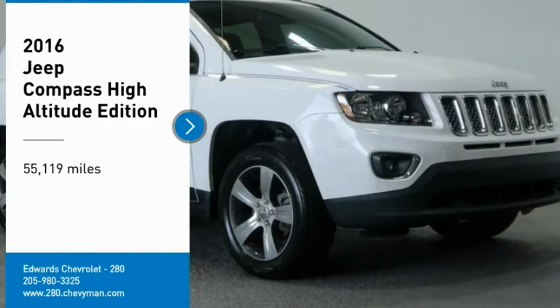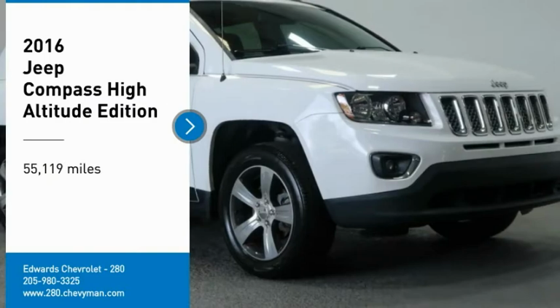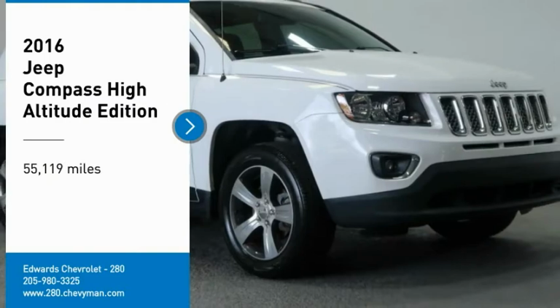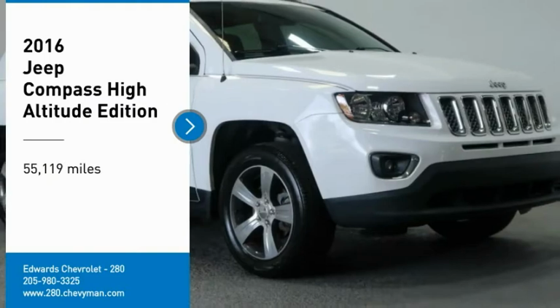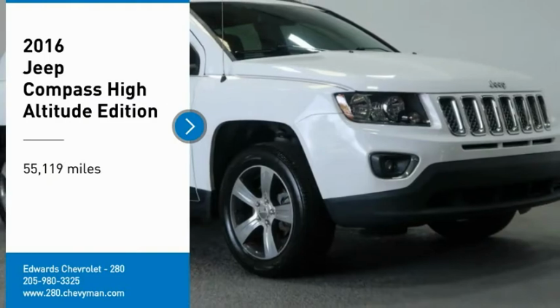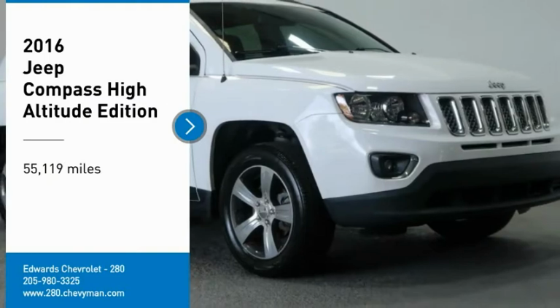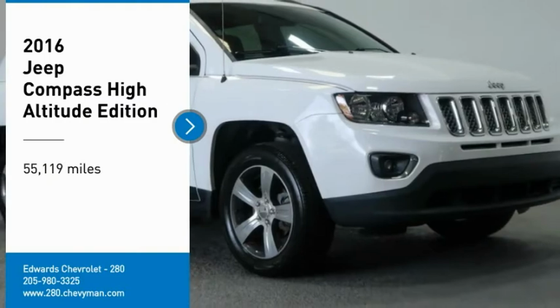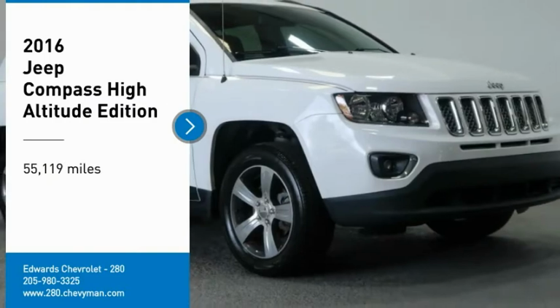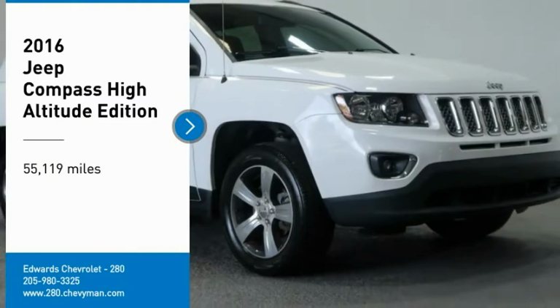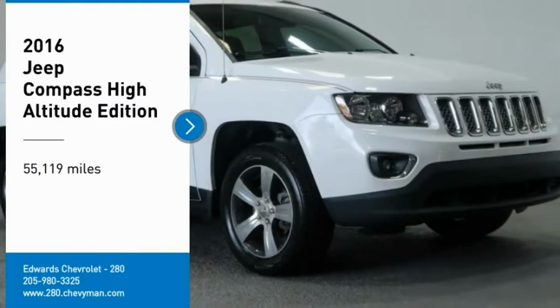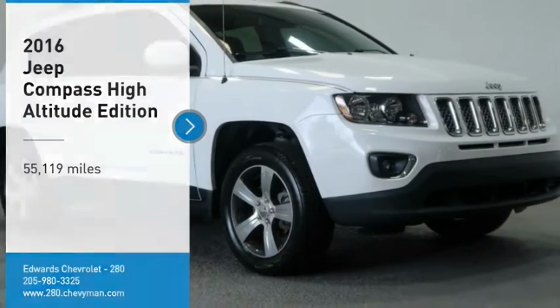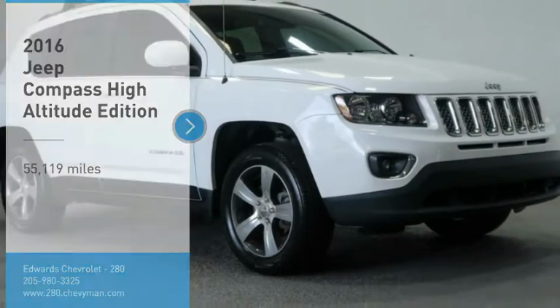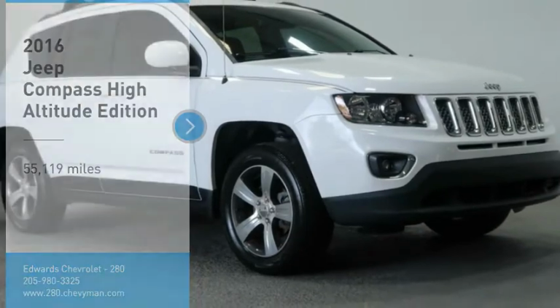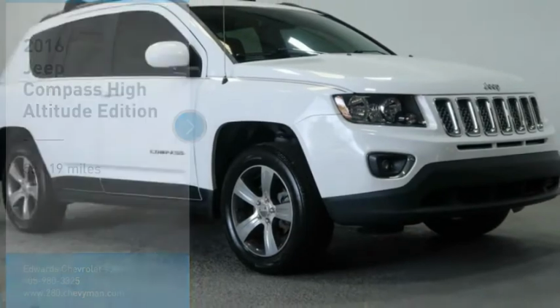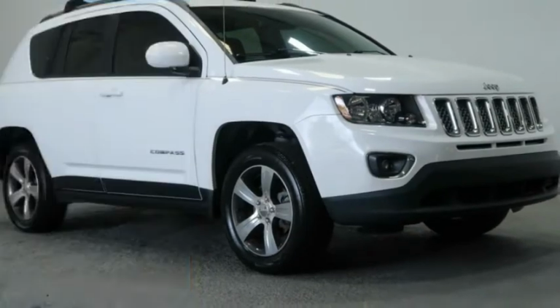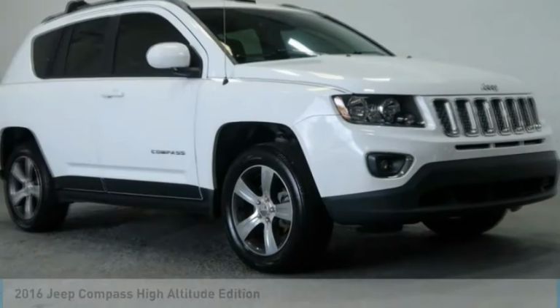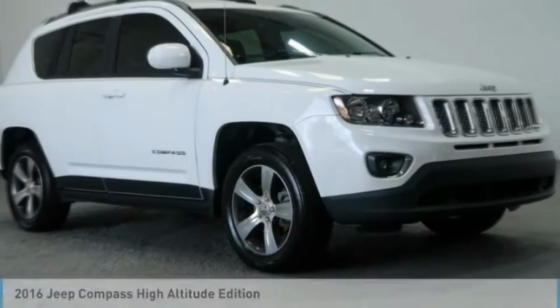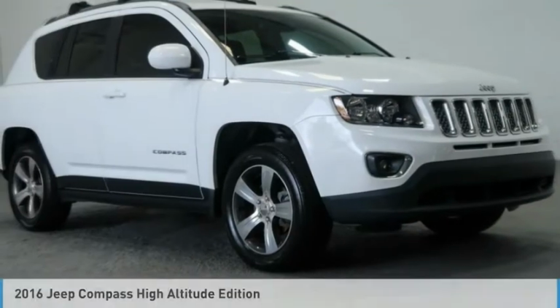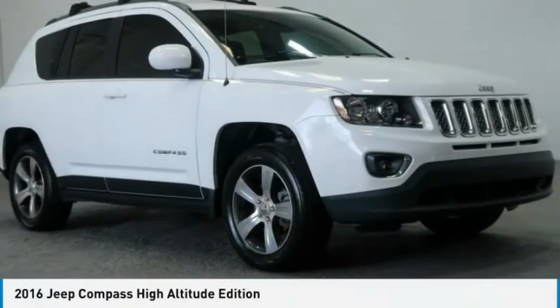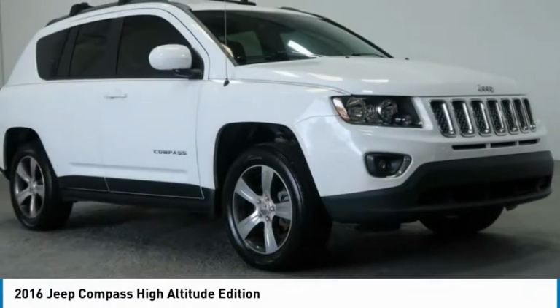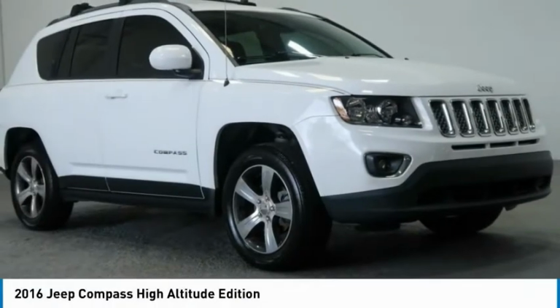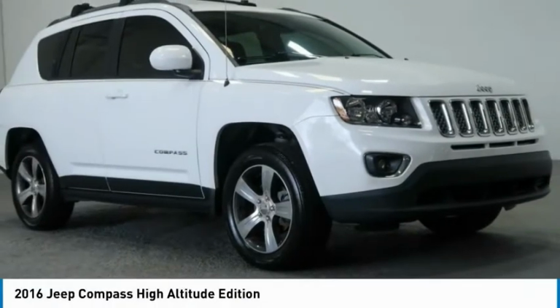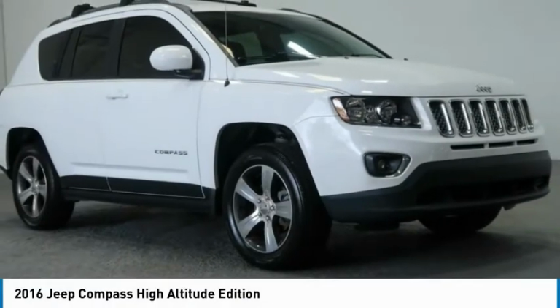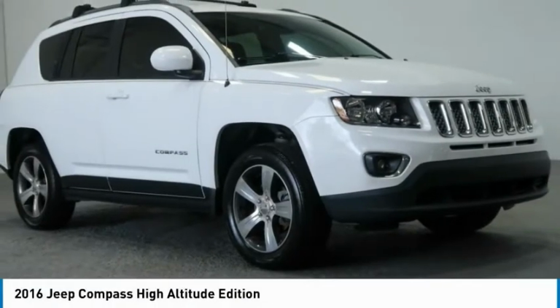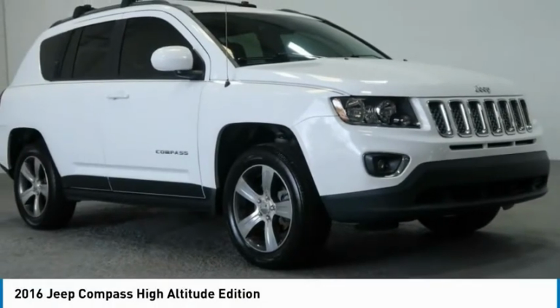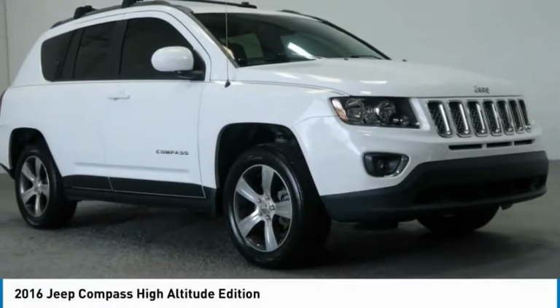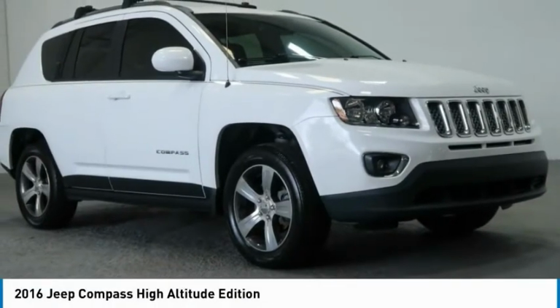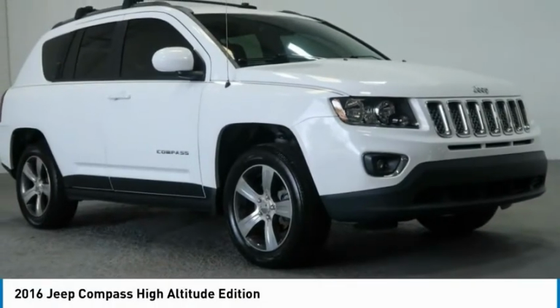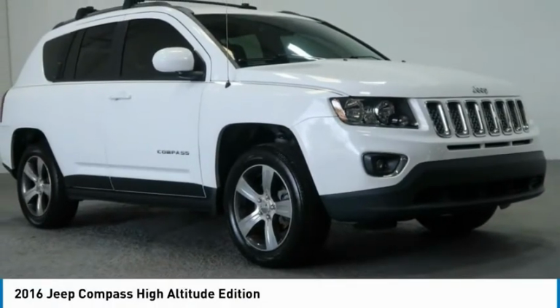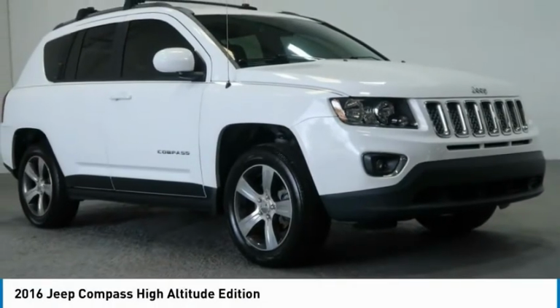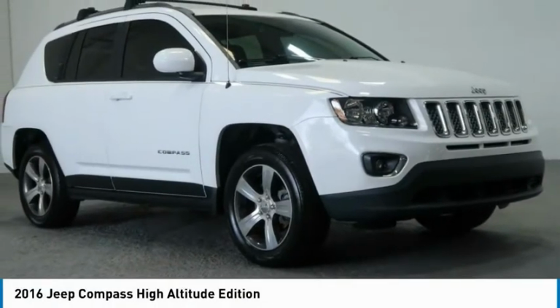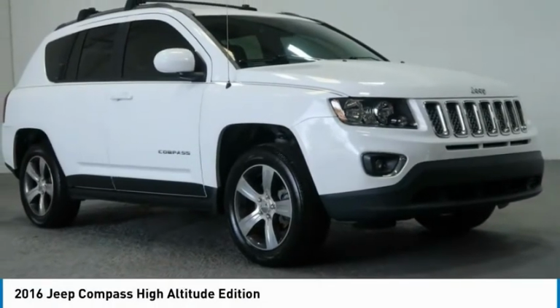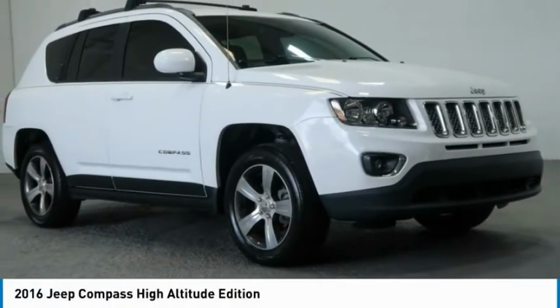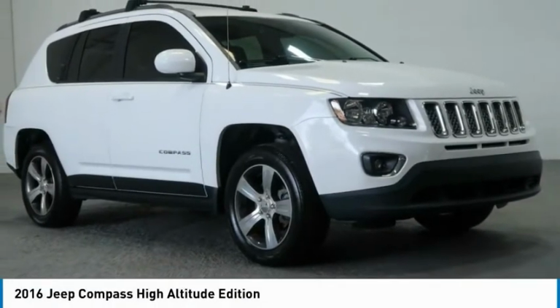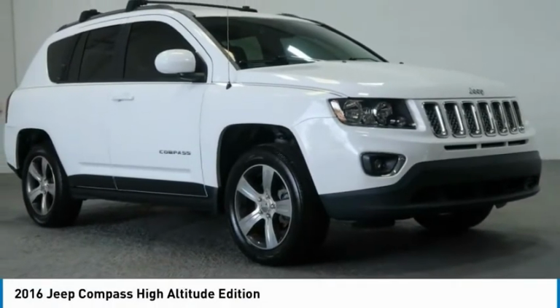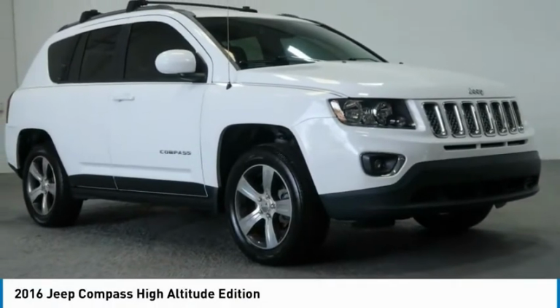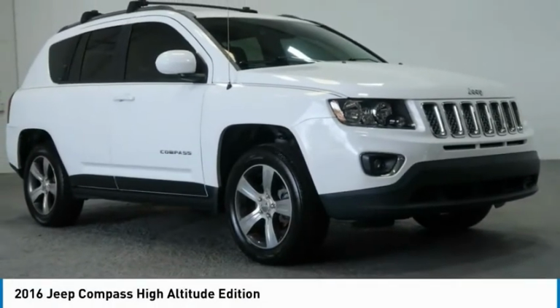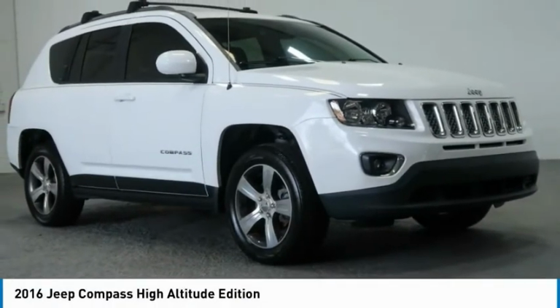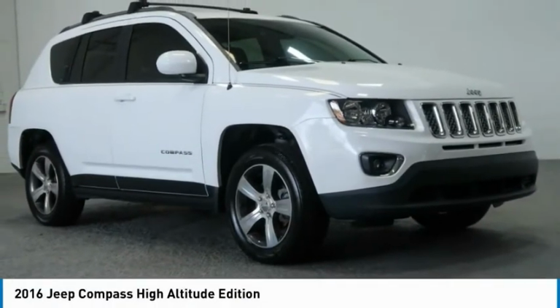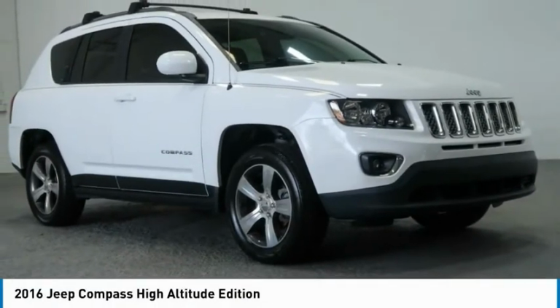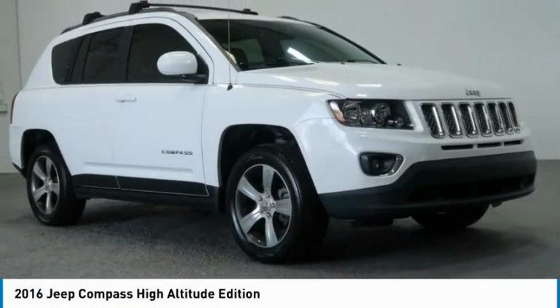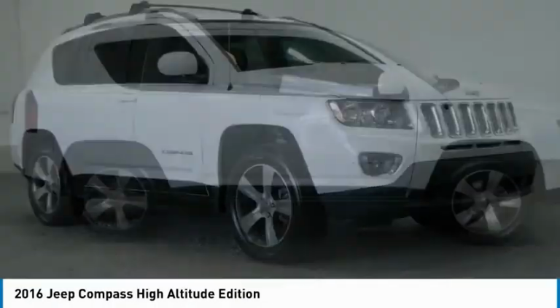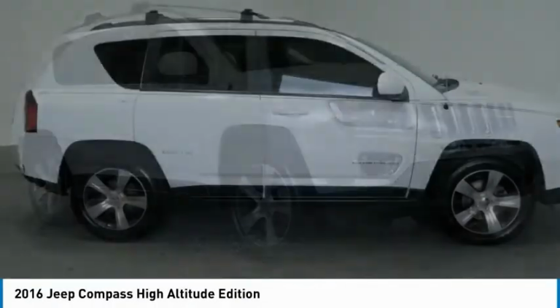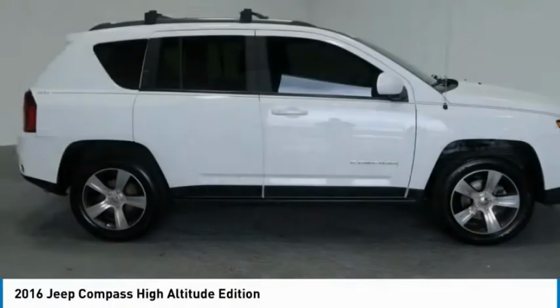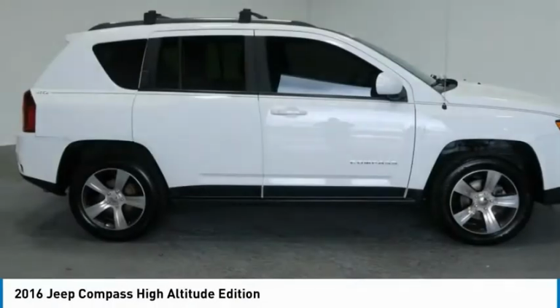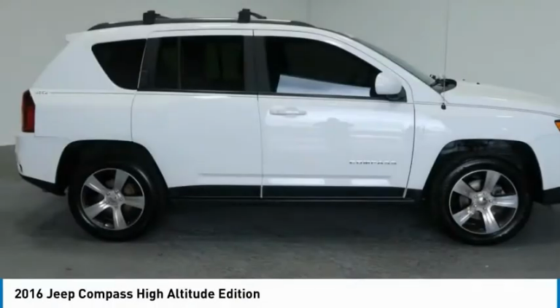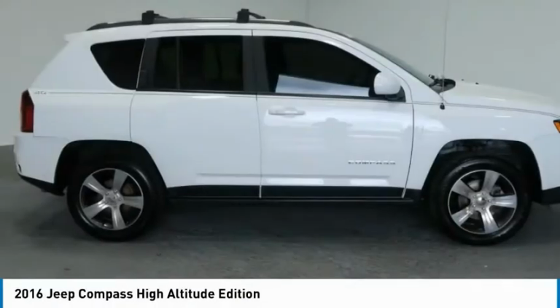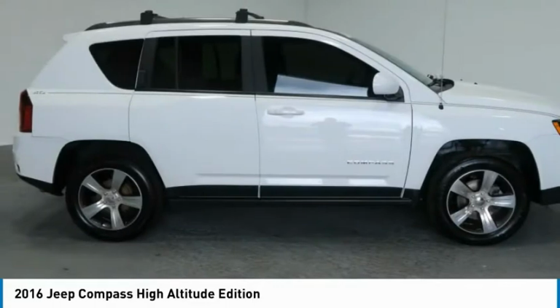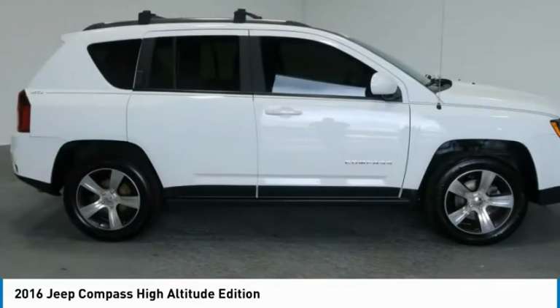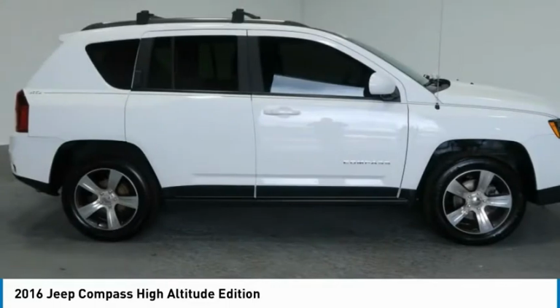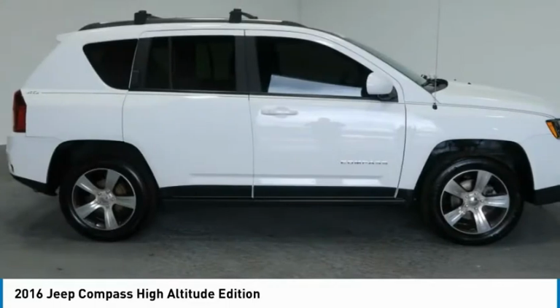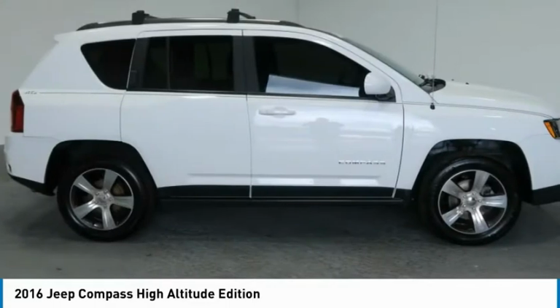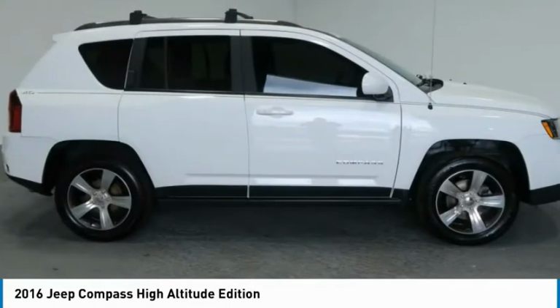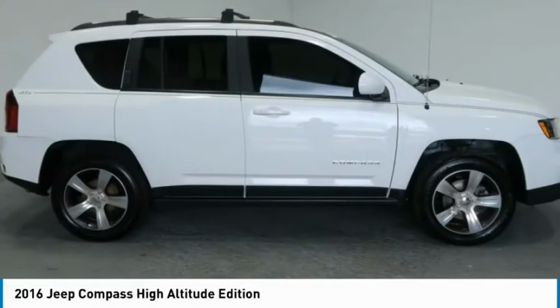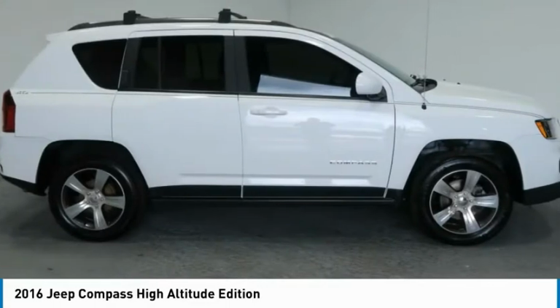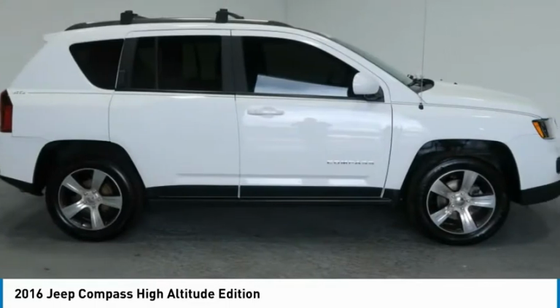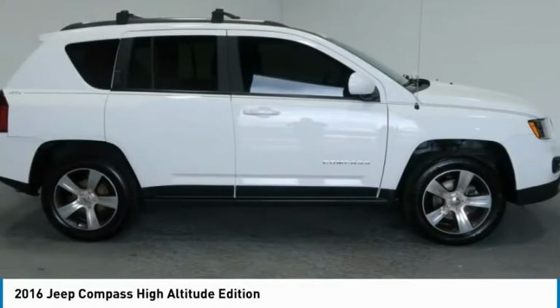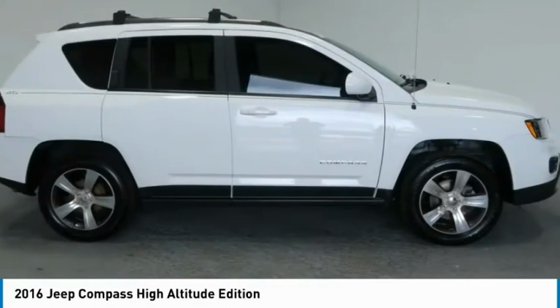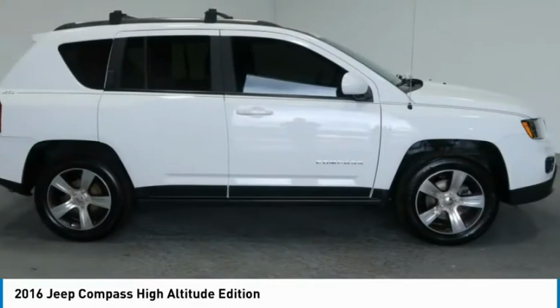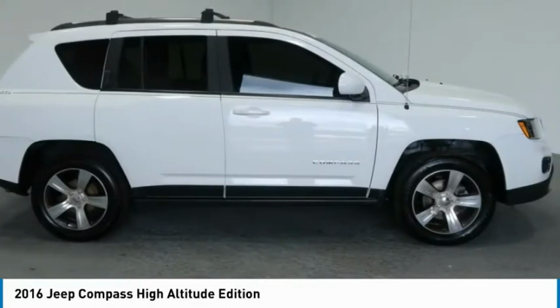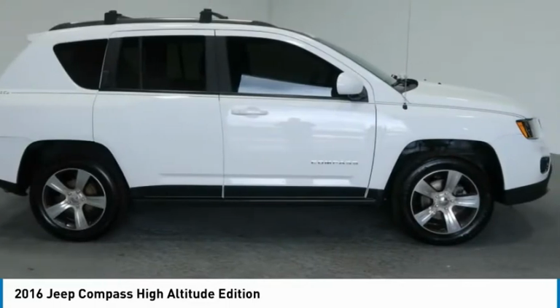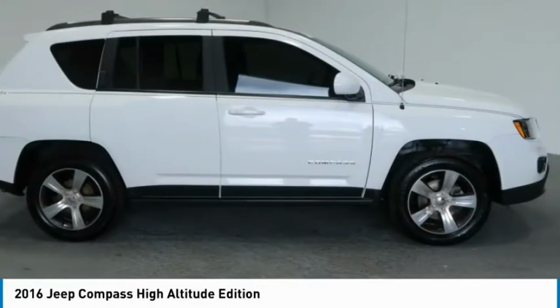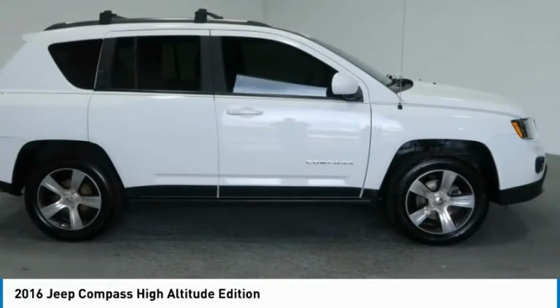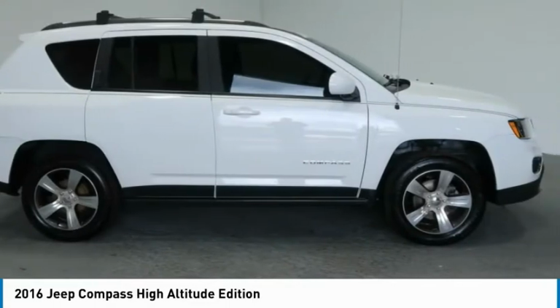You are going to love the 2016 Compass. The Jeep Compass has a solid, sophisticated 16-valve engine.